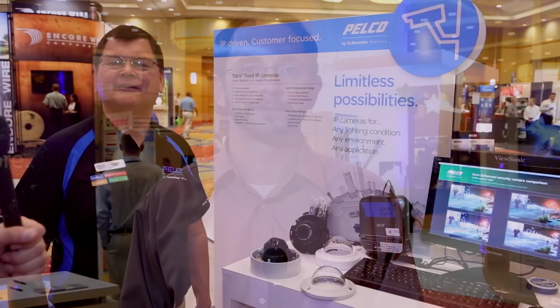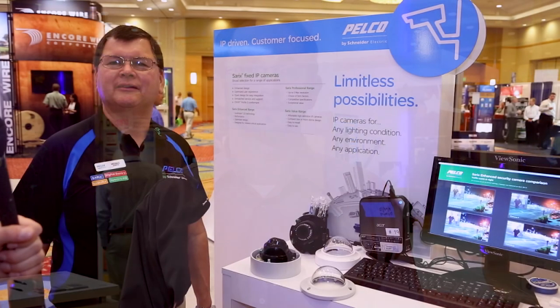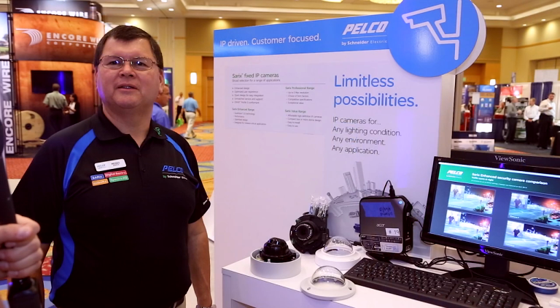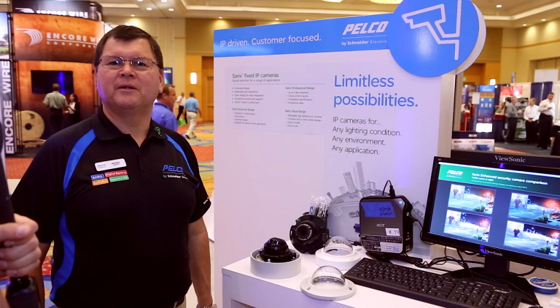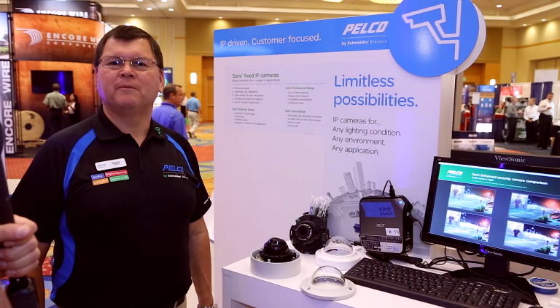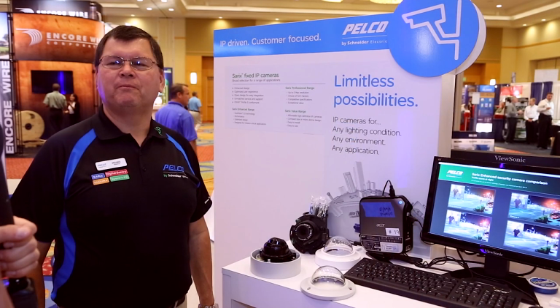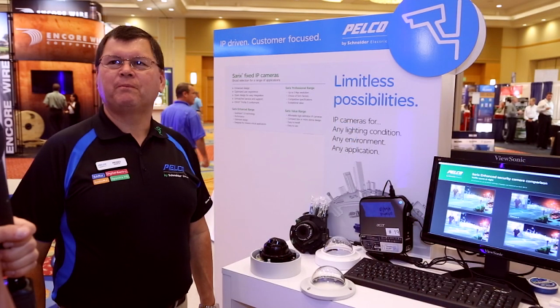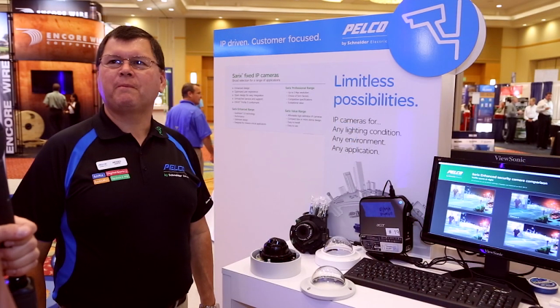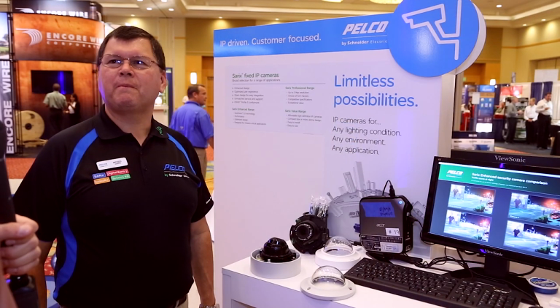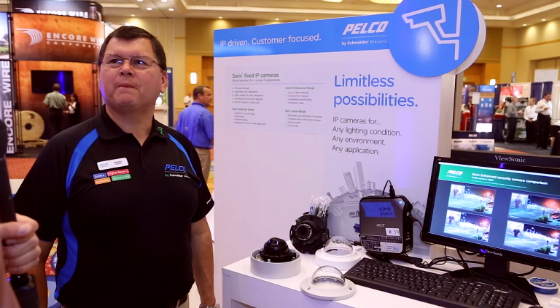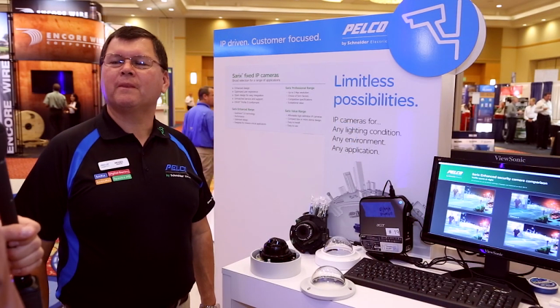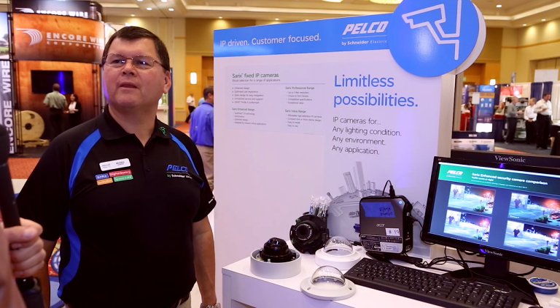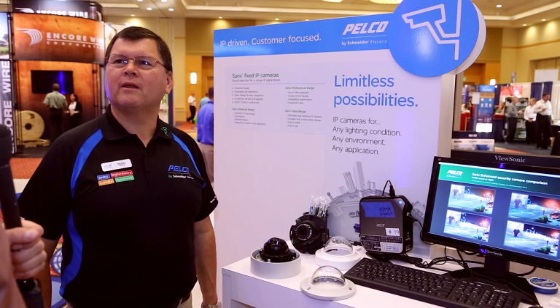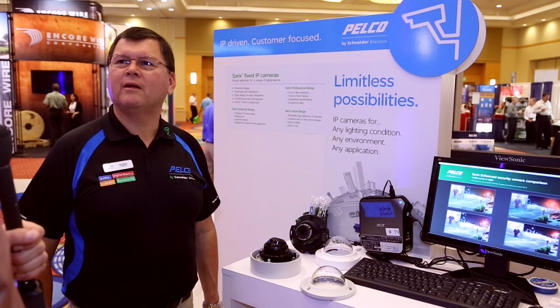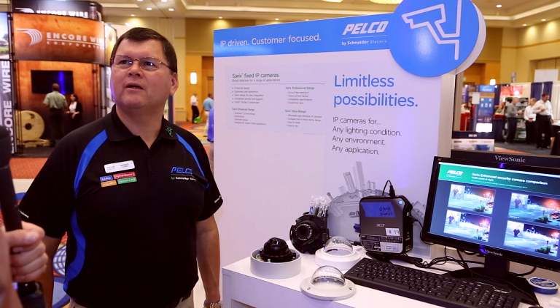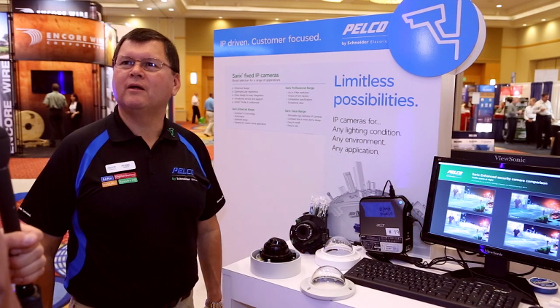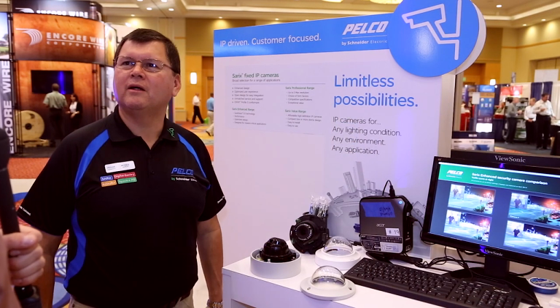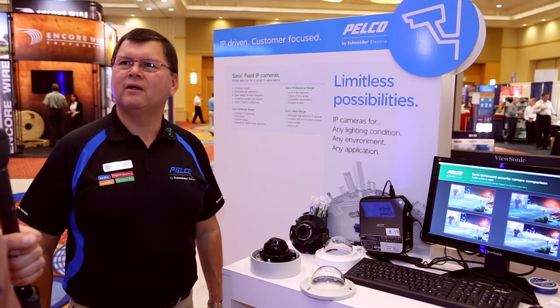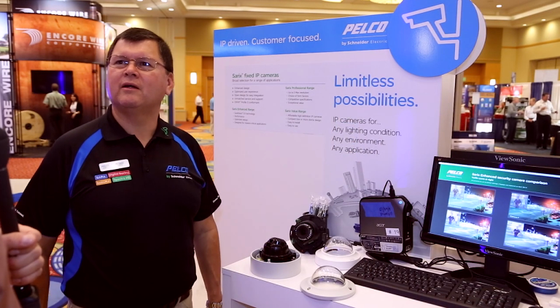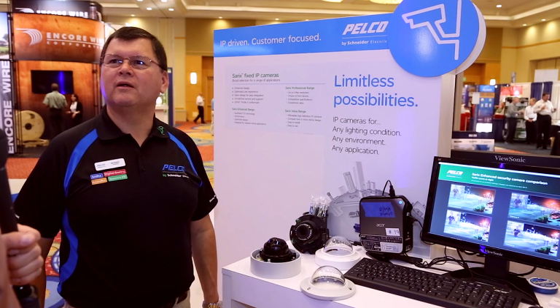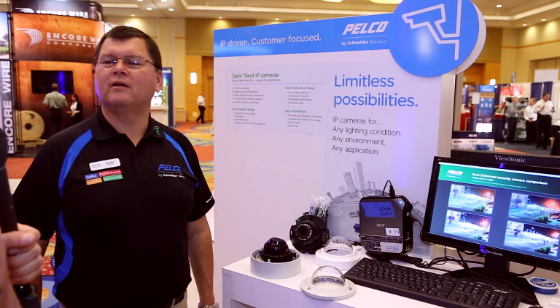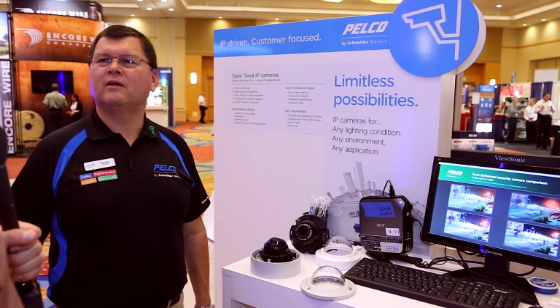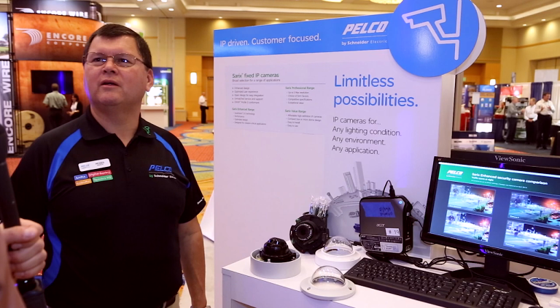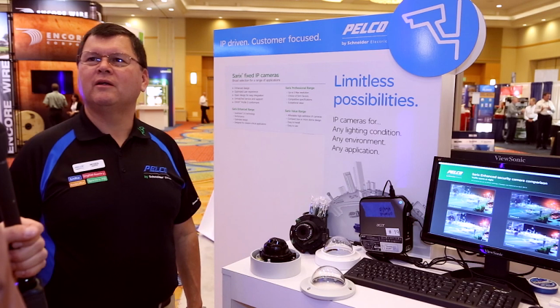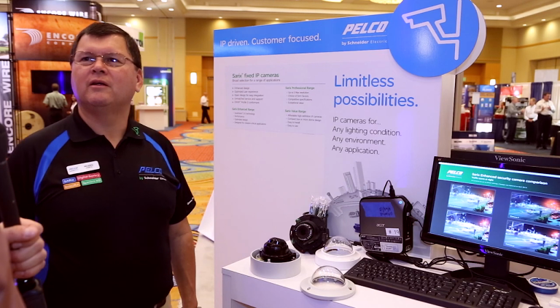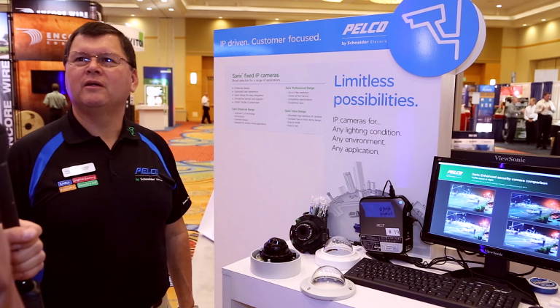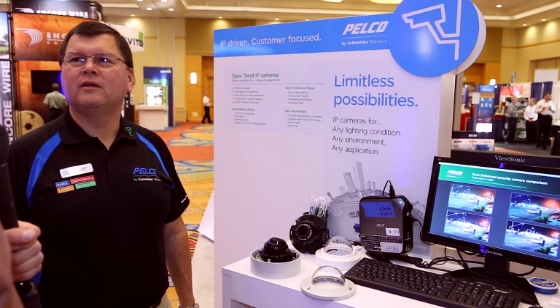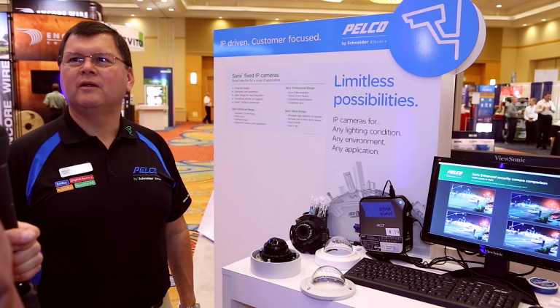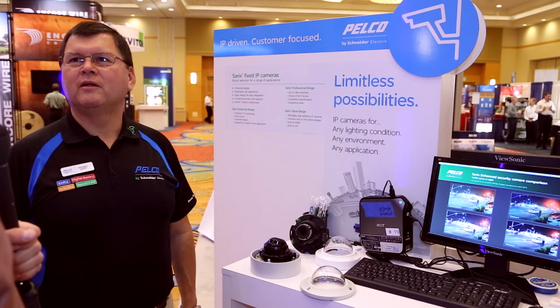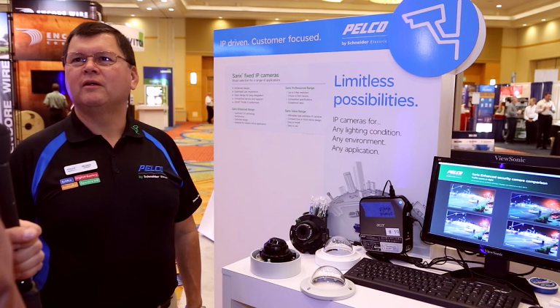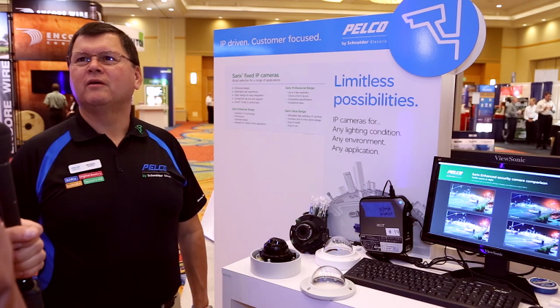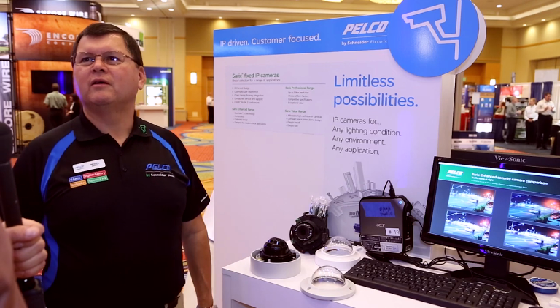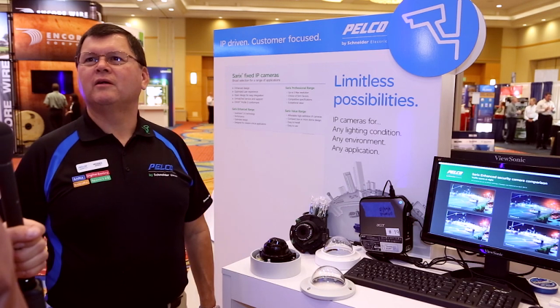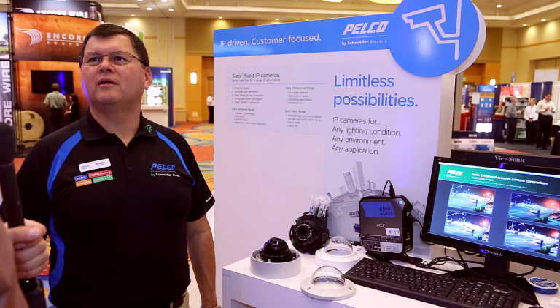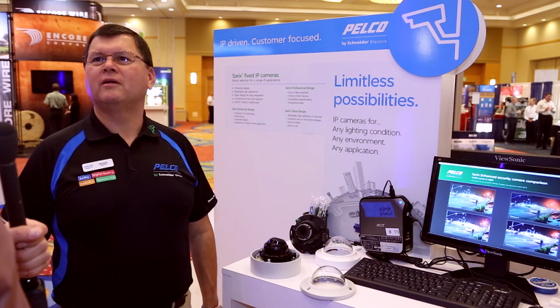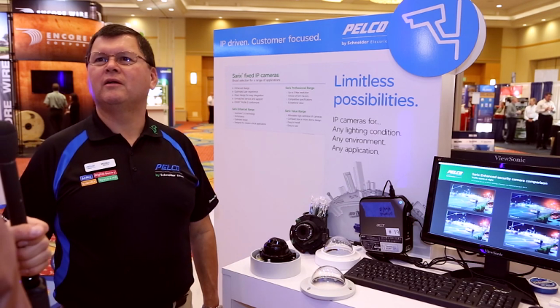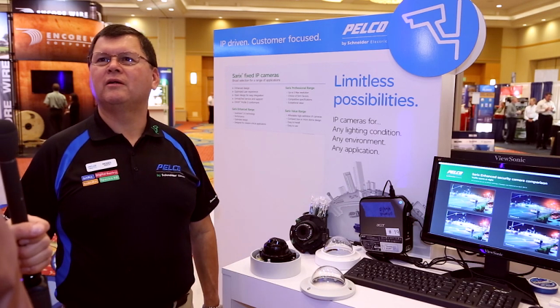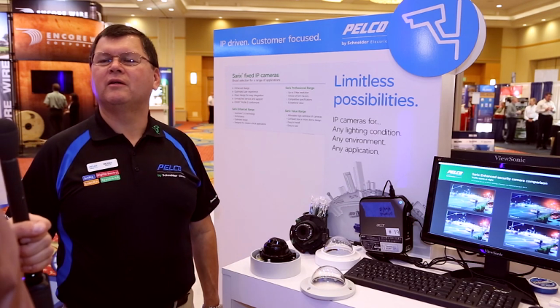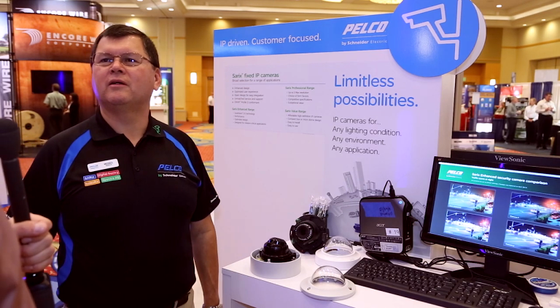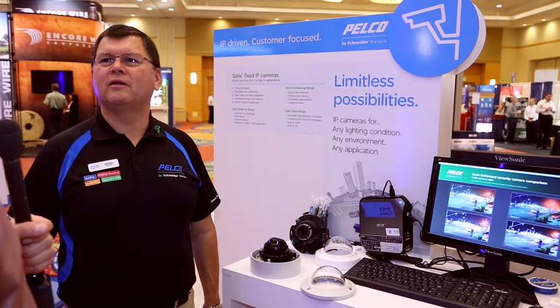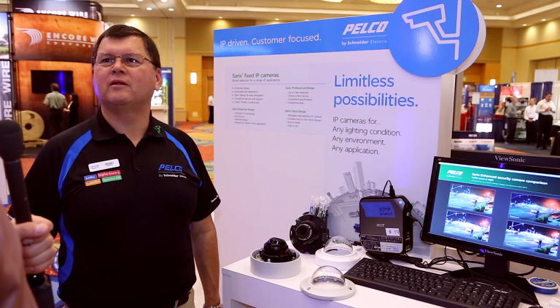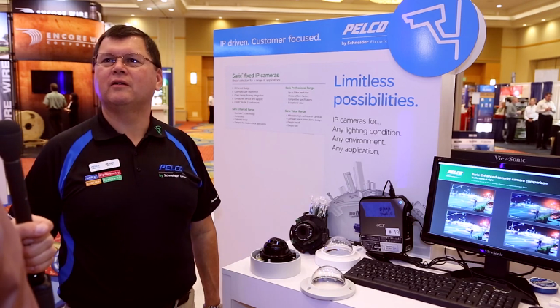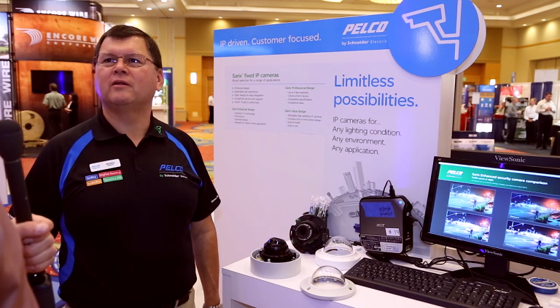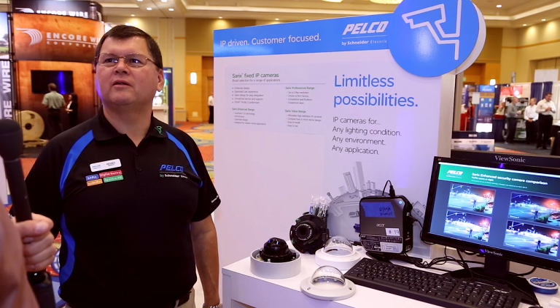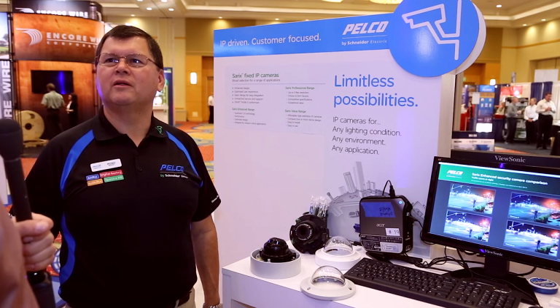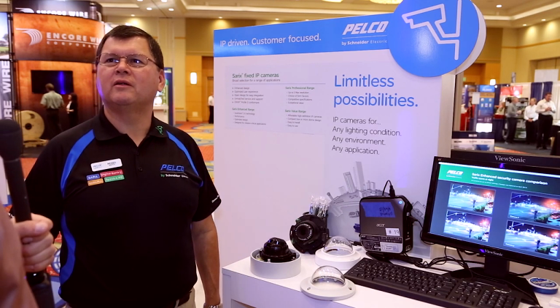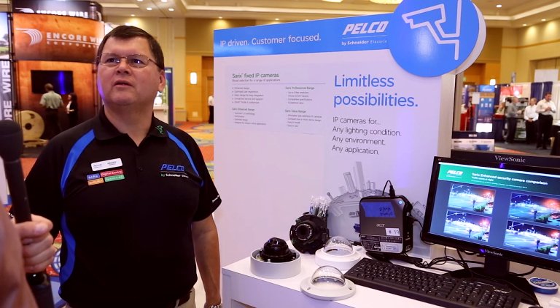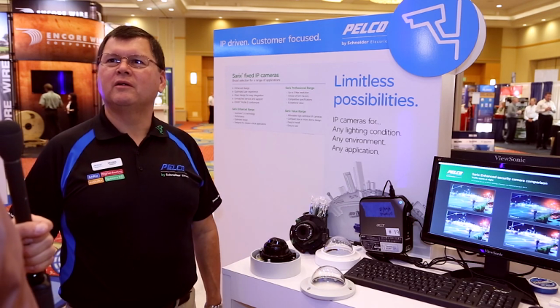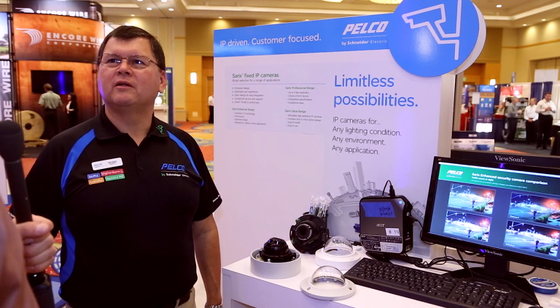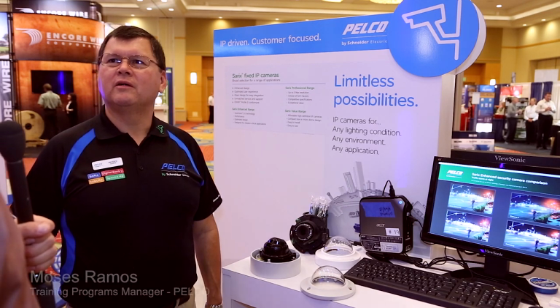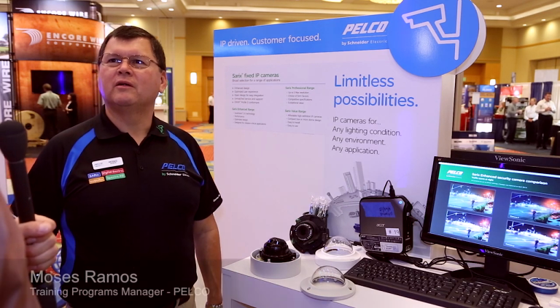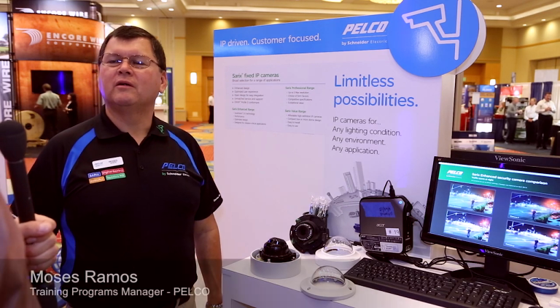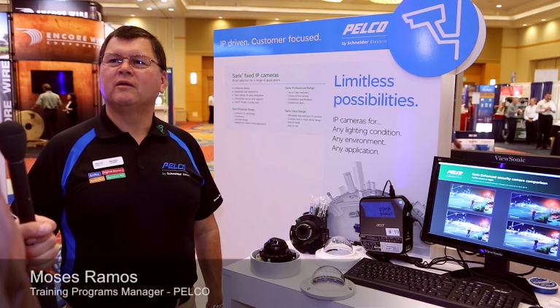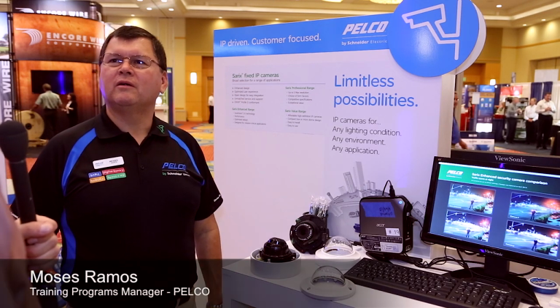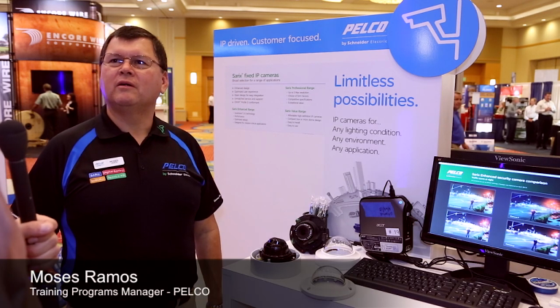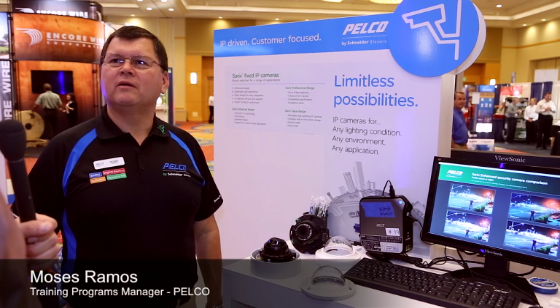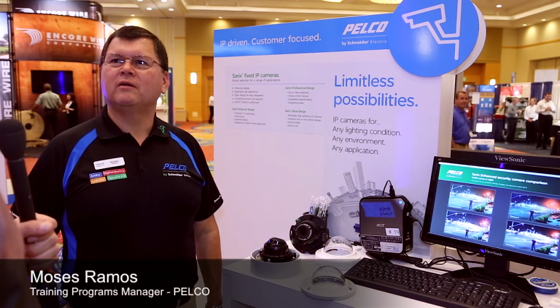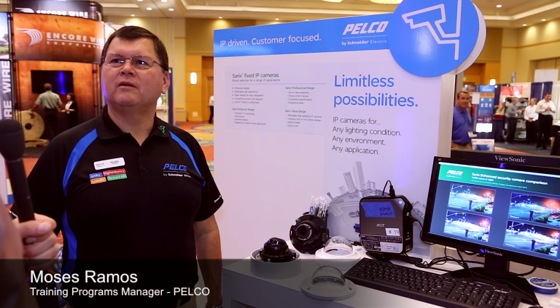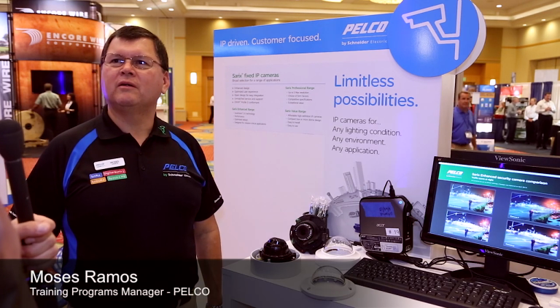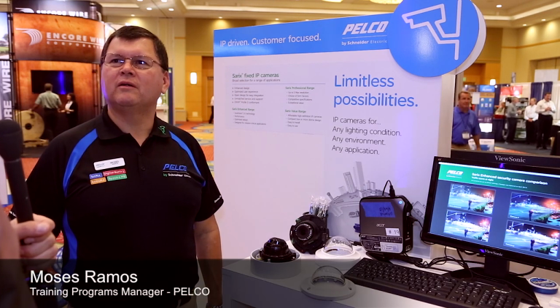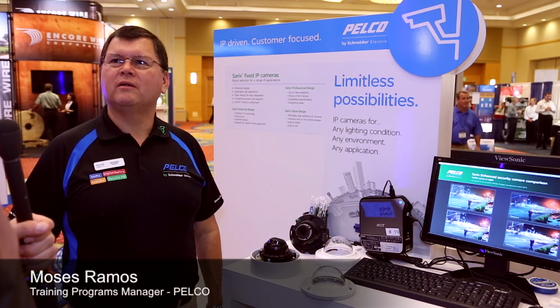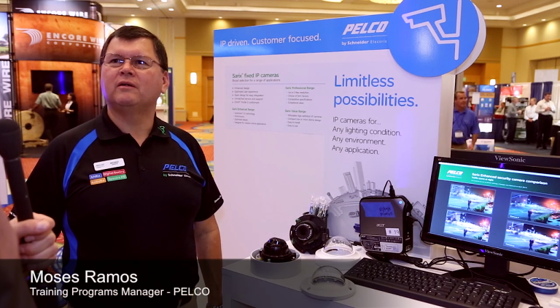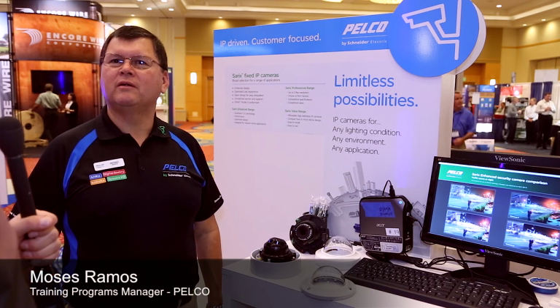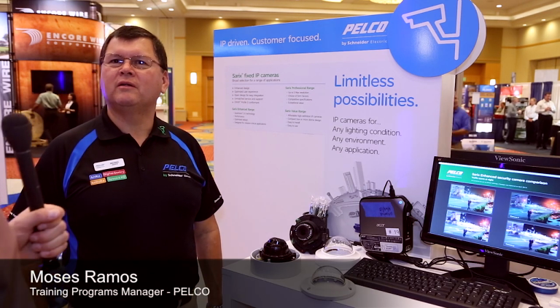So what products does Pelco have that could help the contractor be more efficient, safe, productive, or open up new market opportunities?